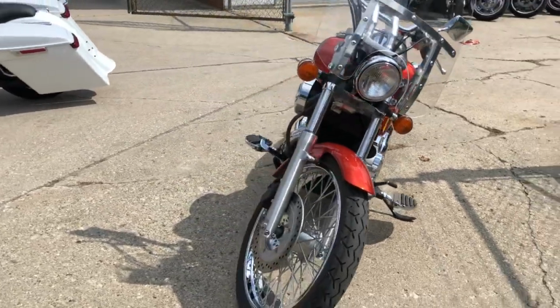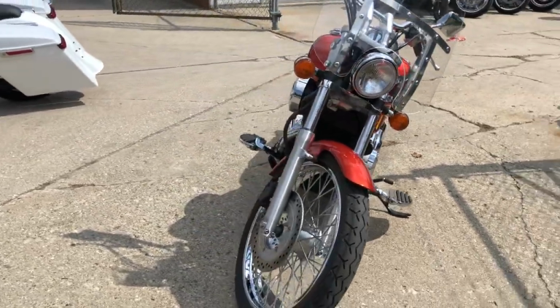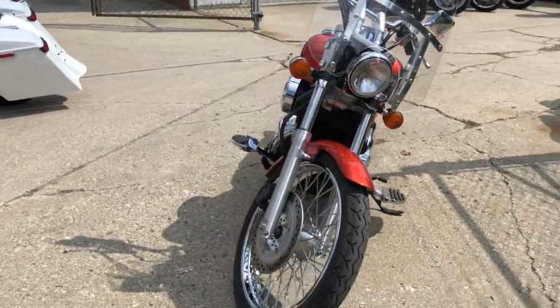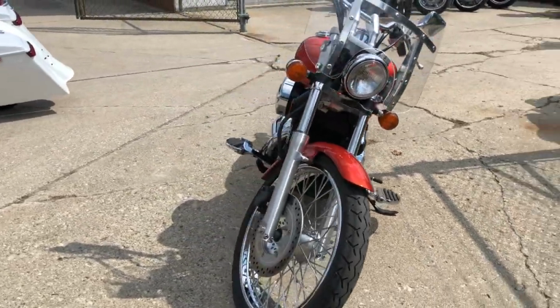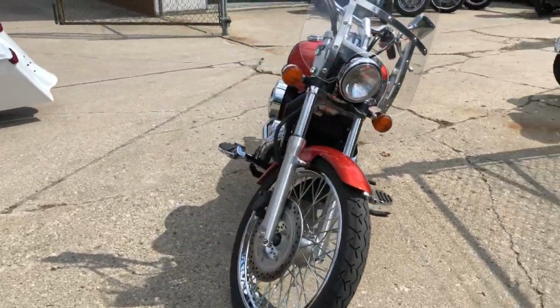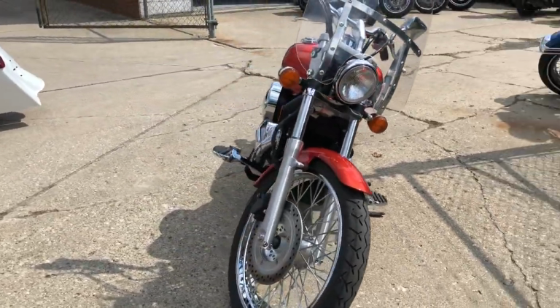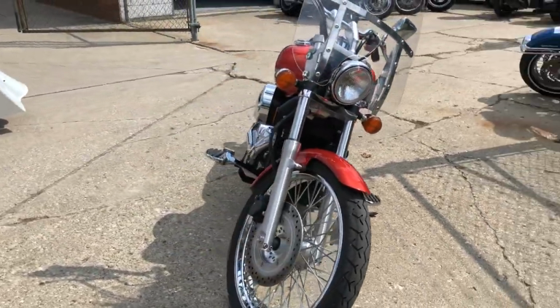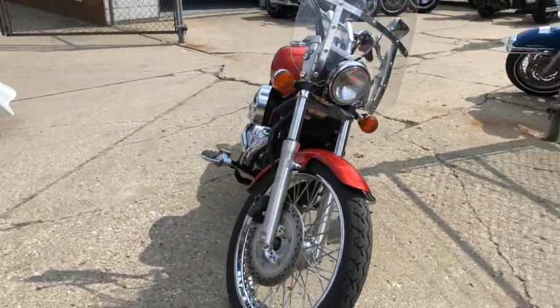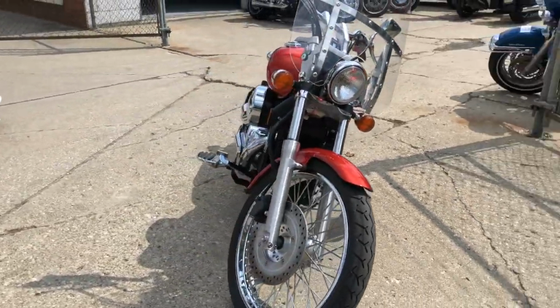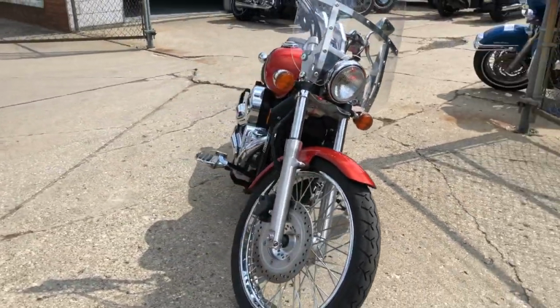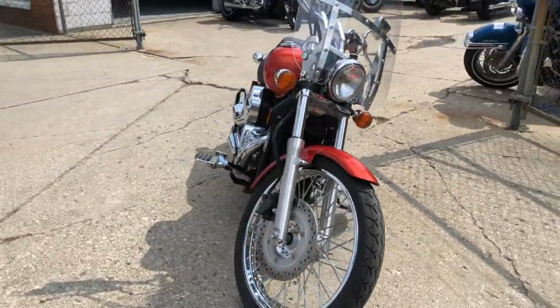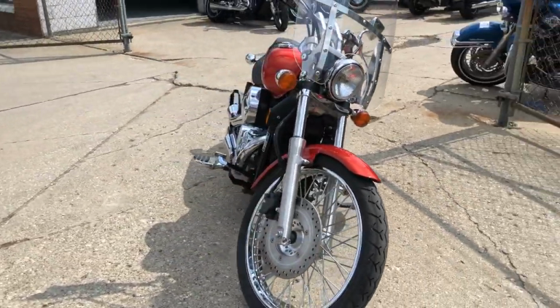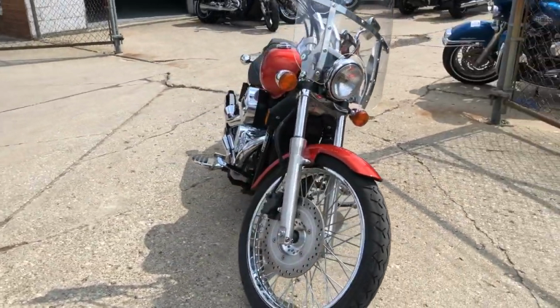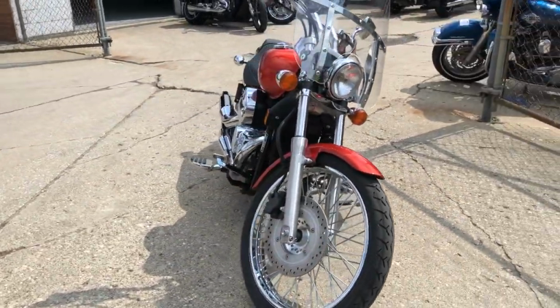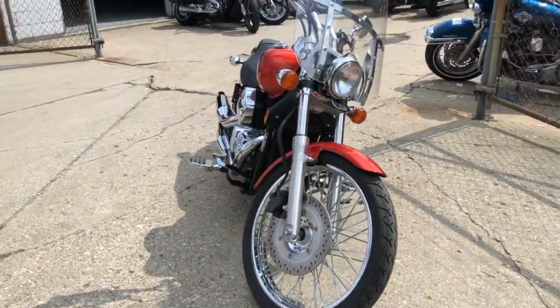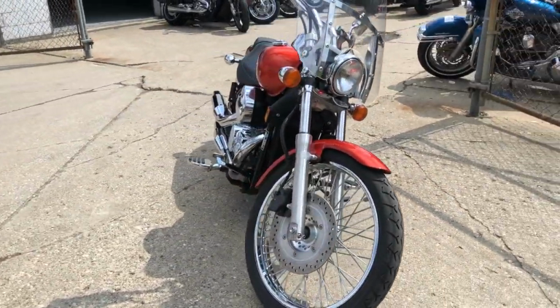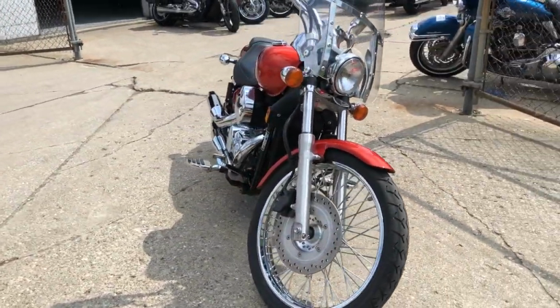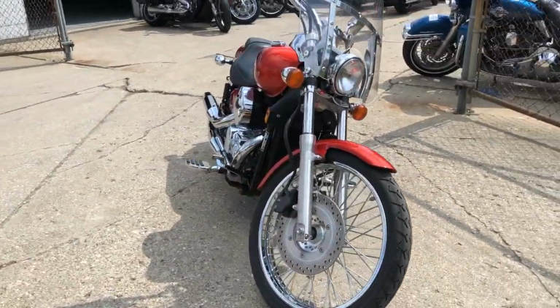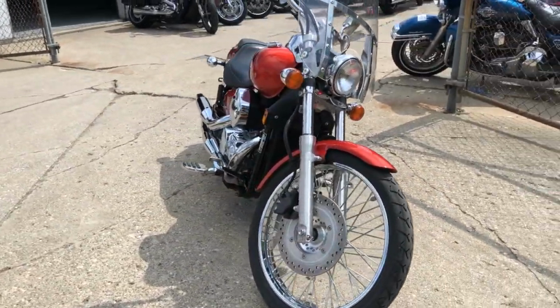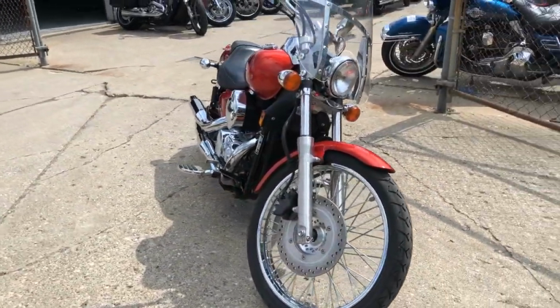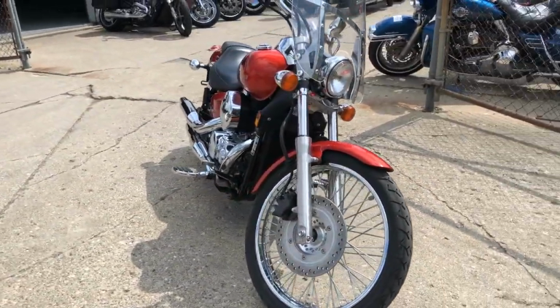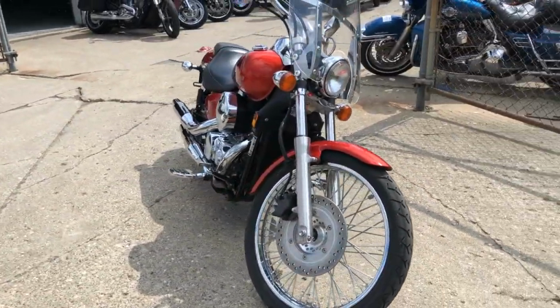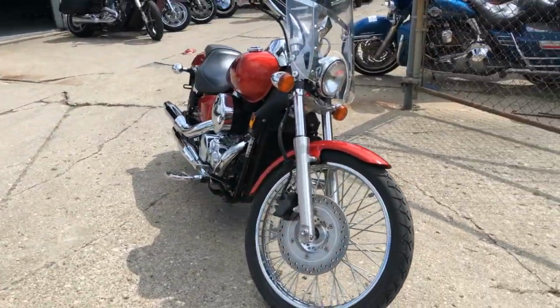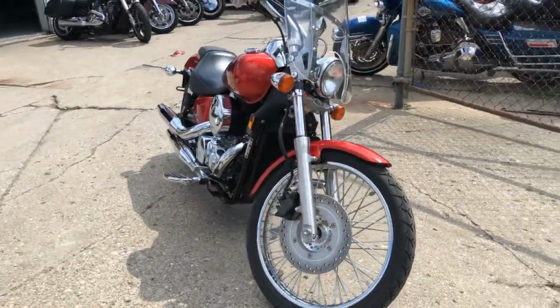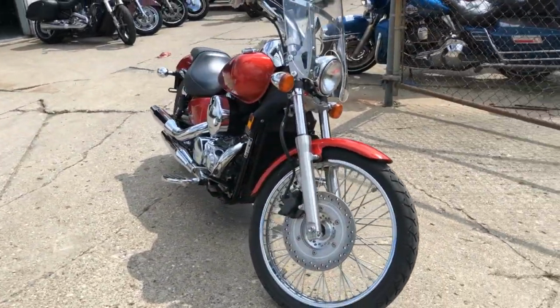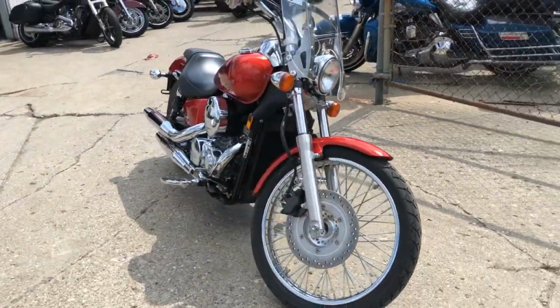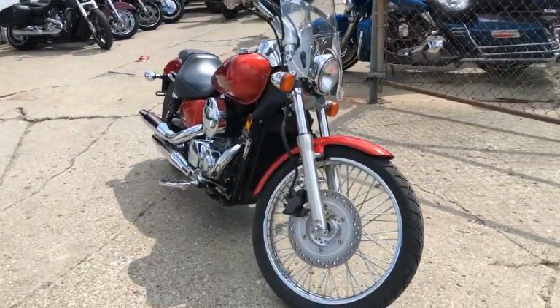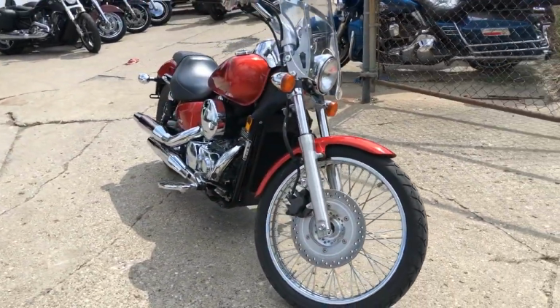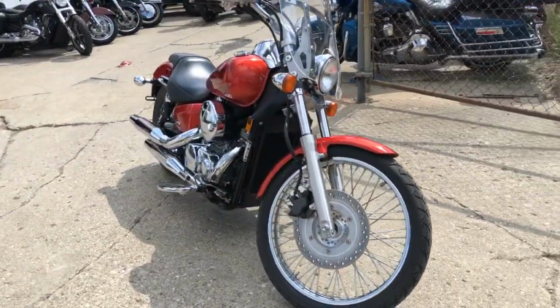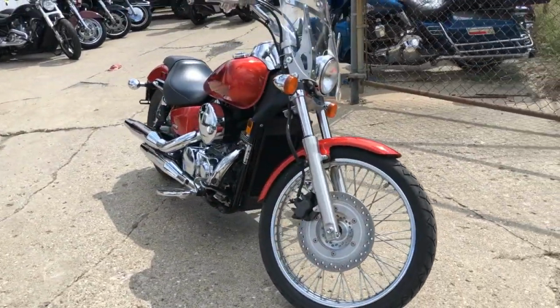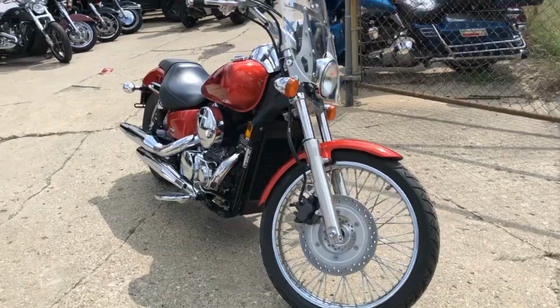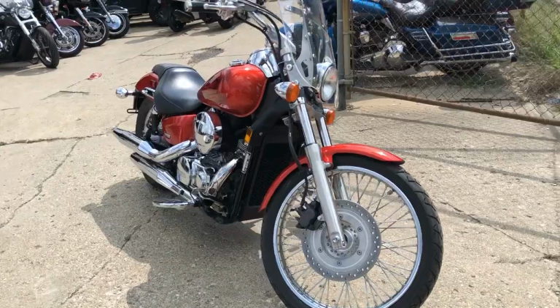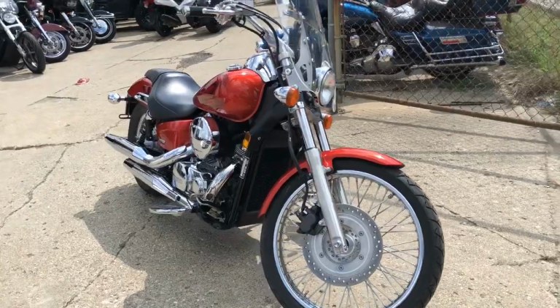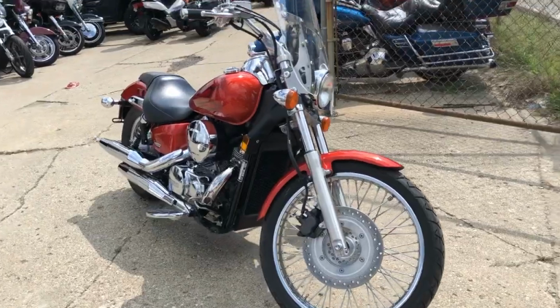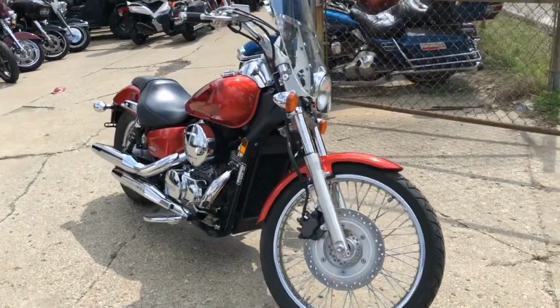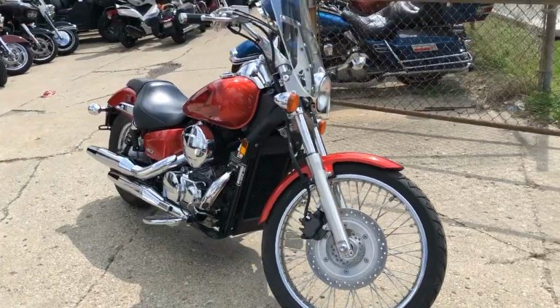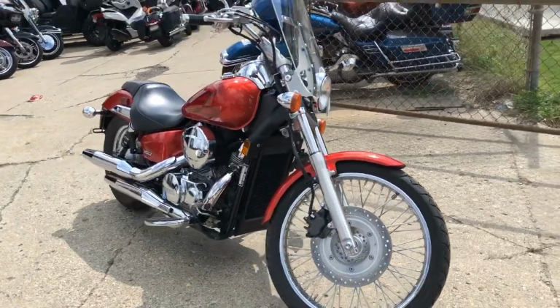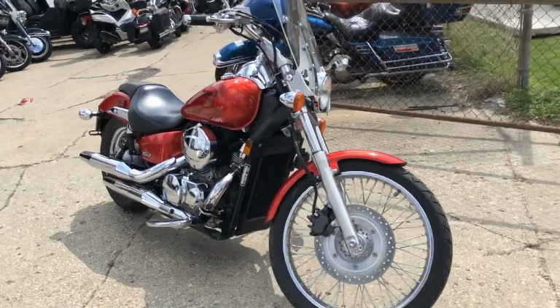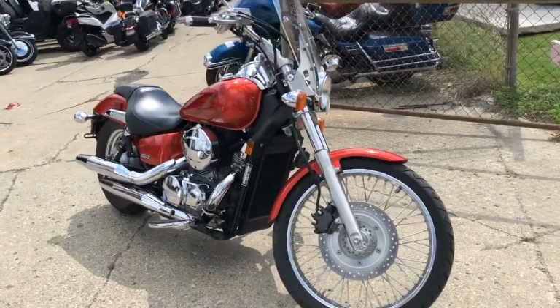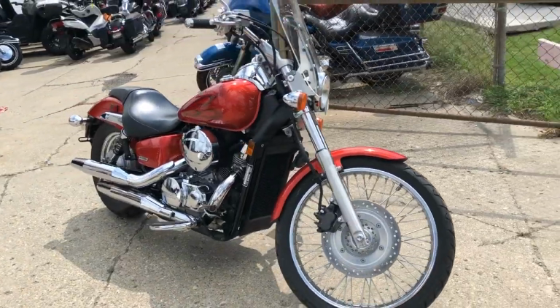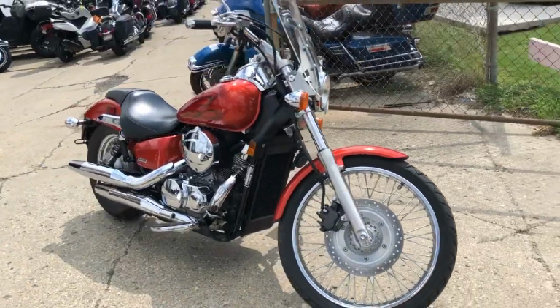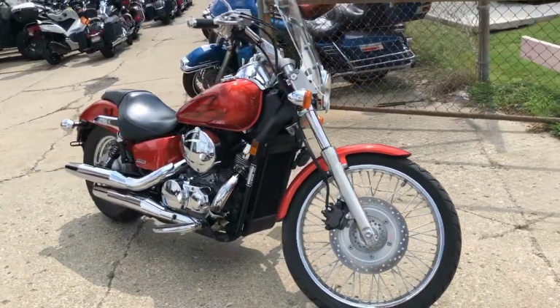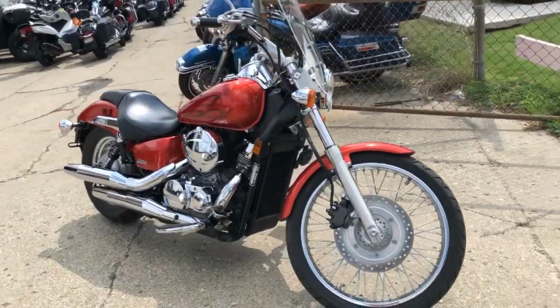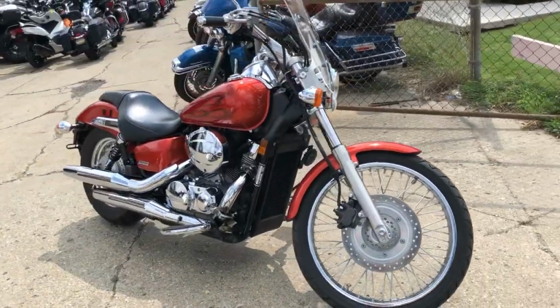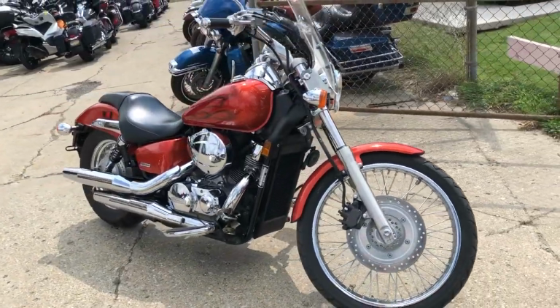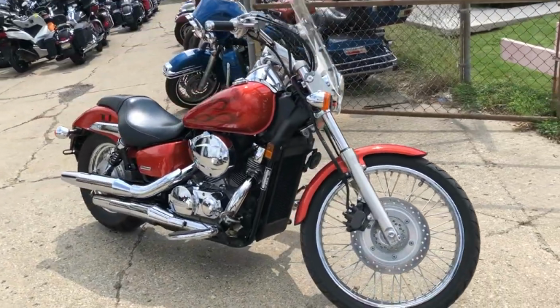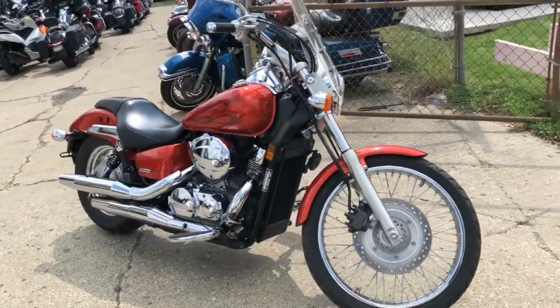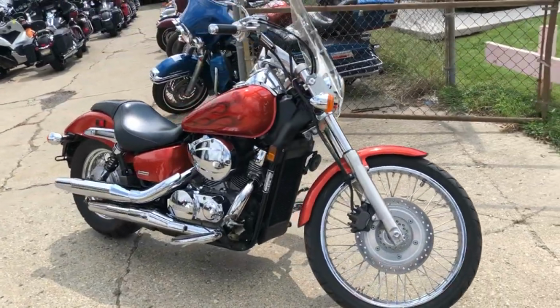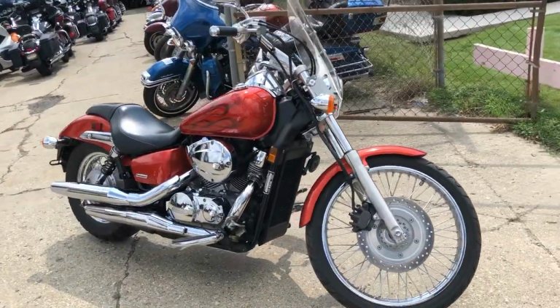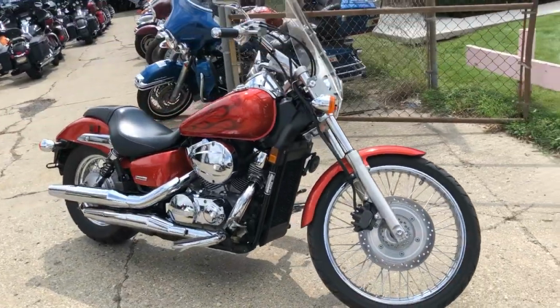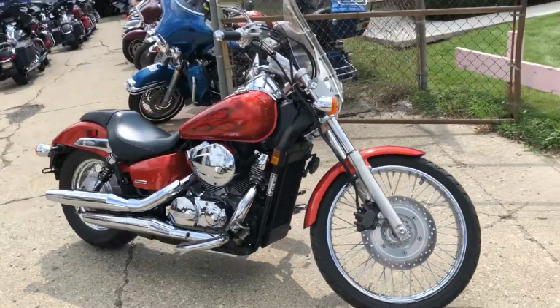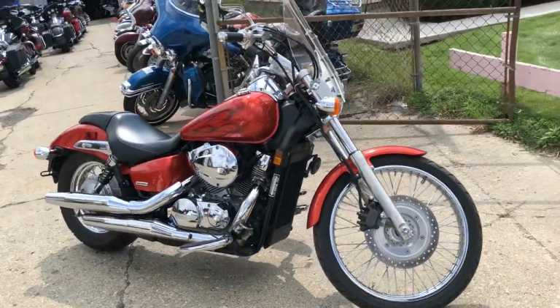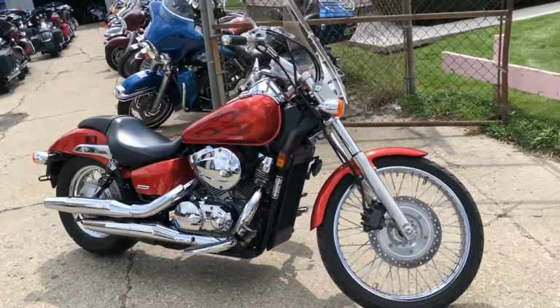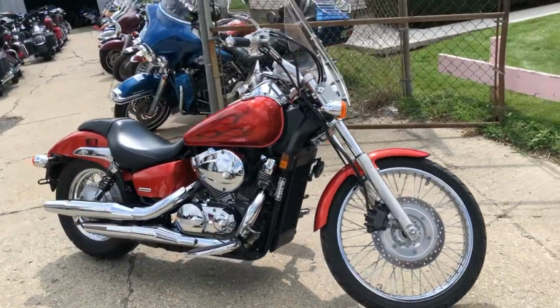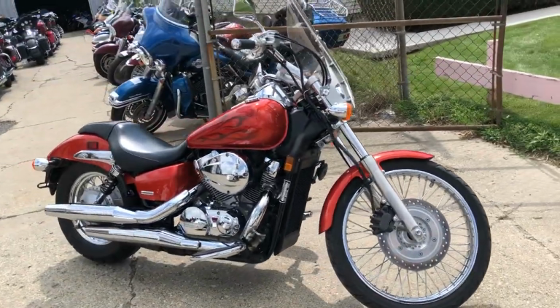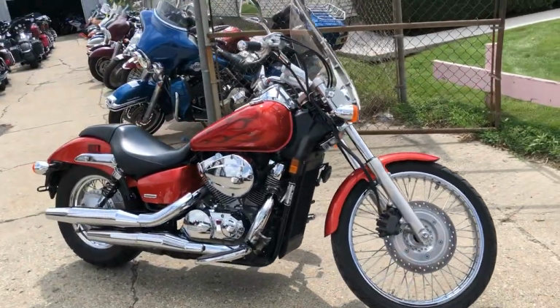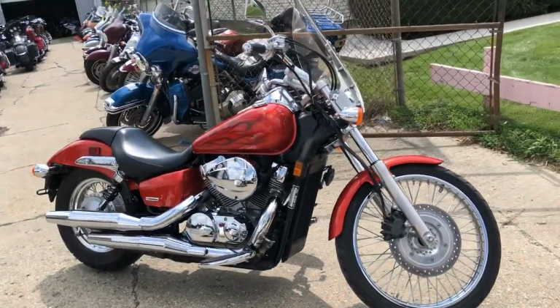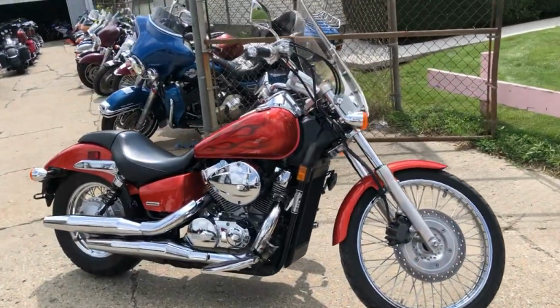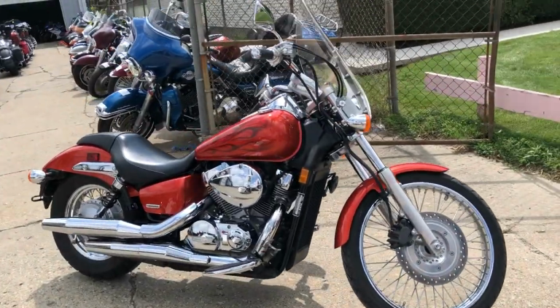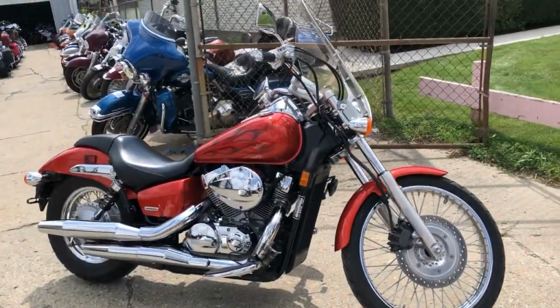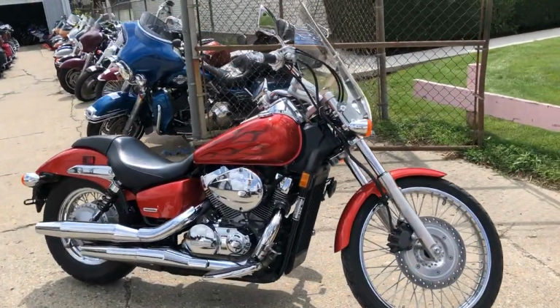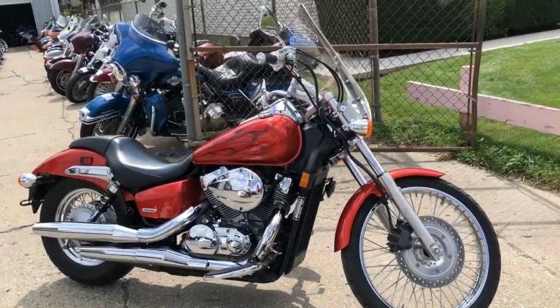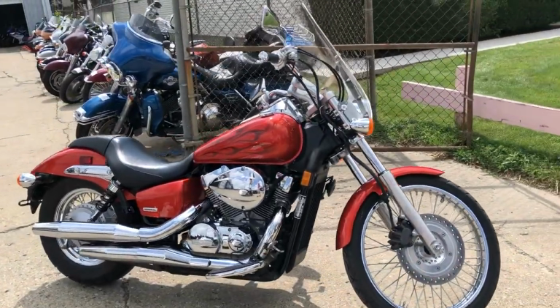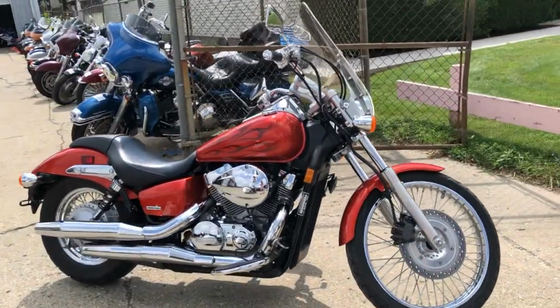Great little starter bike — this is a 2012 Honda VT. Give us a call, we'll get it done. 810-648-9500.